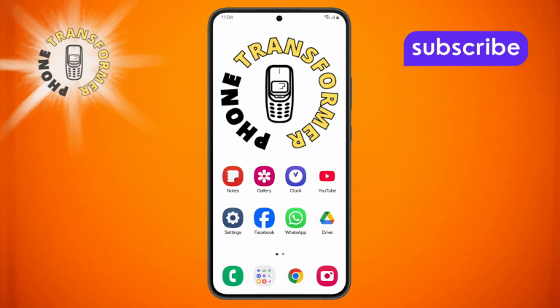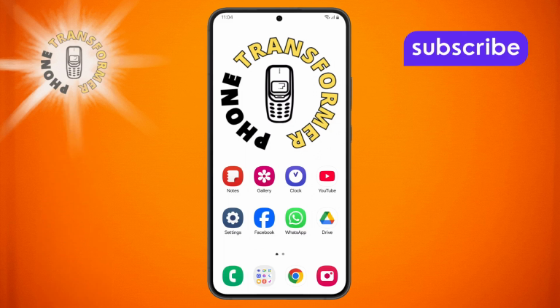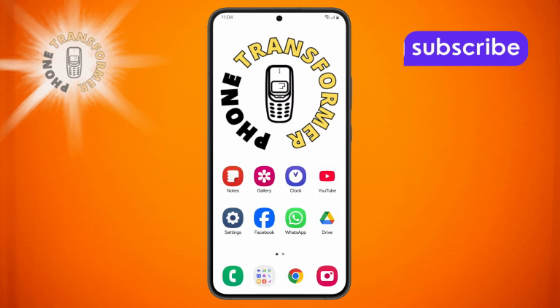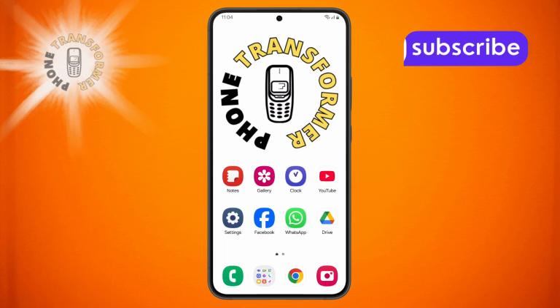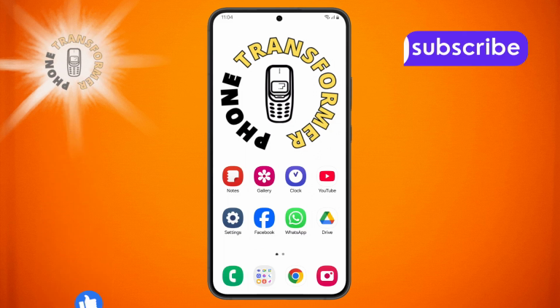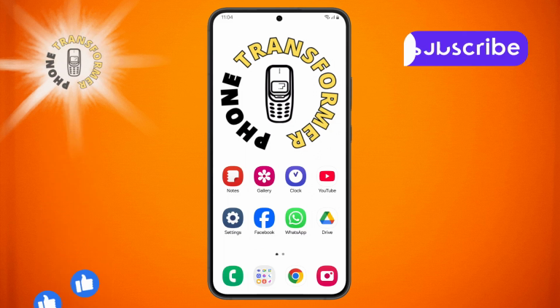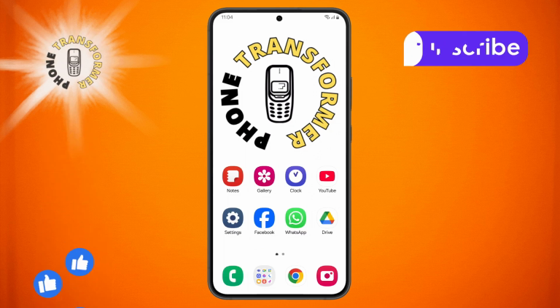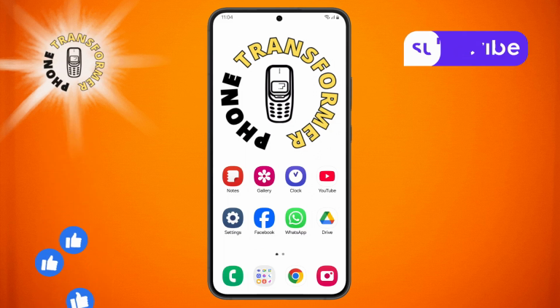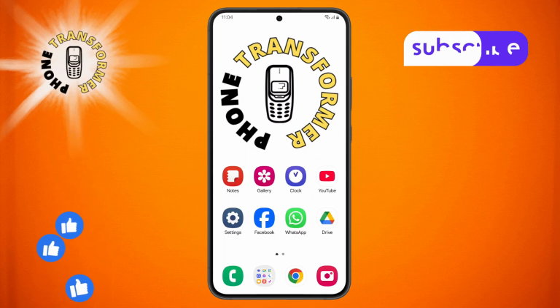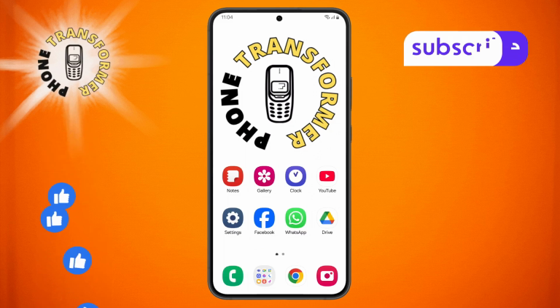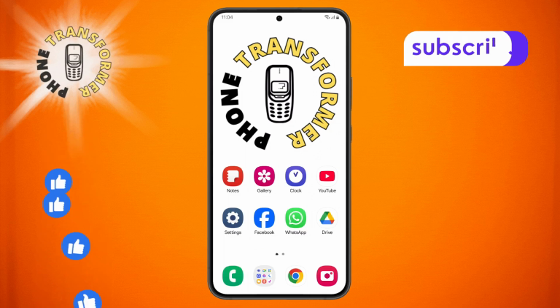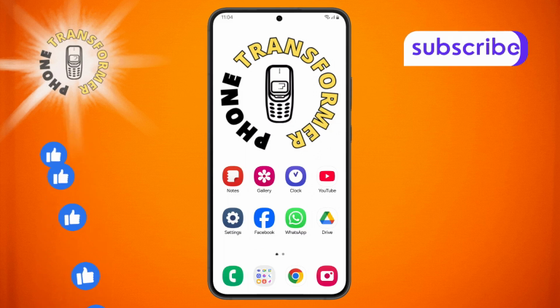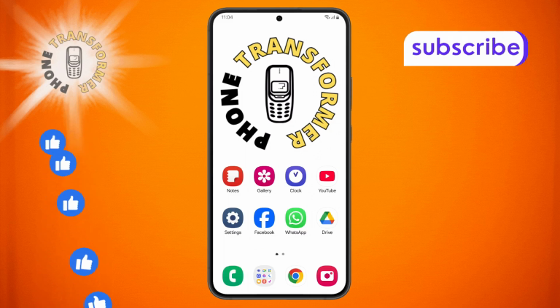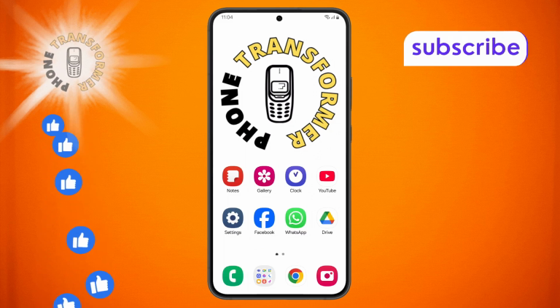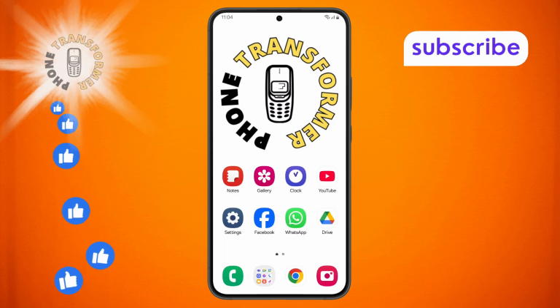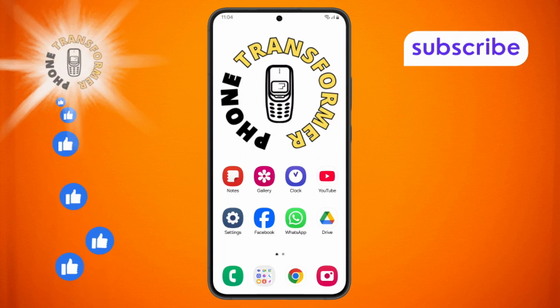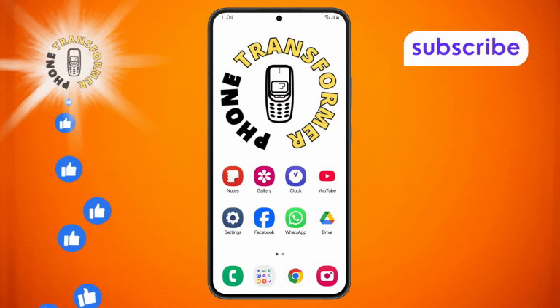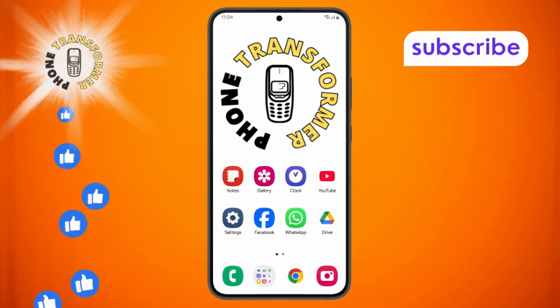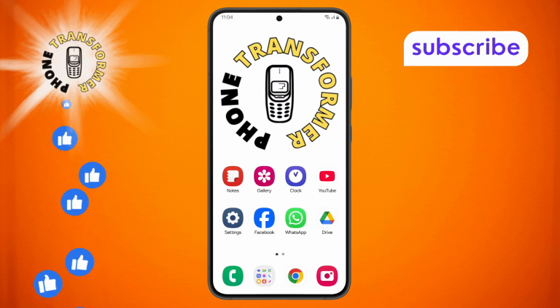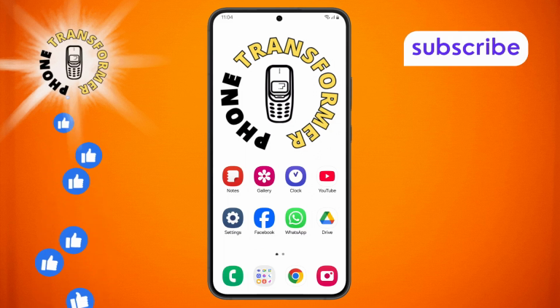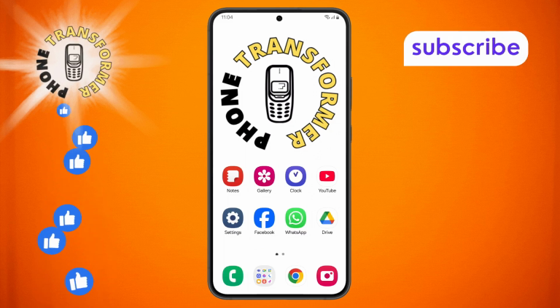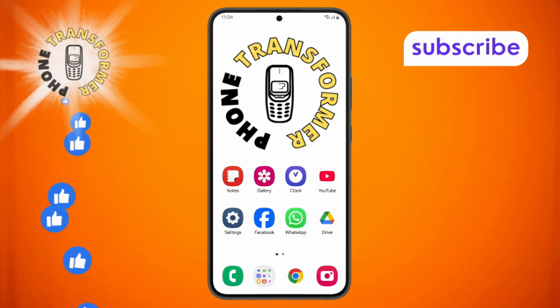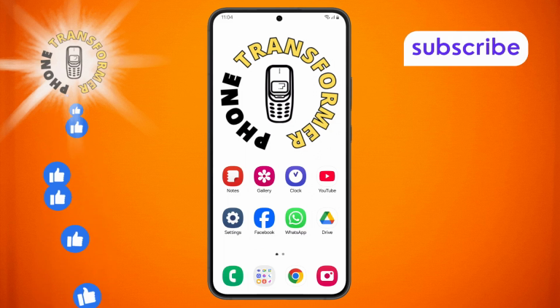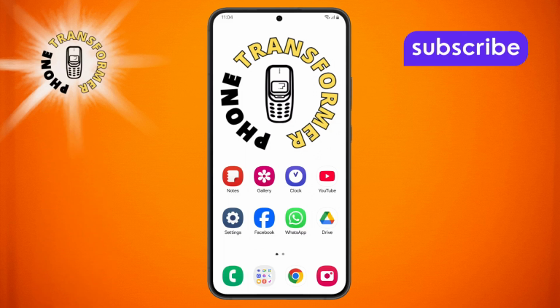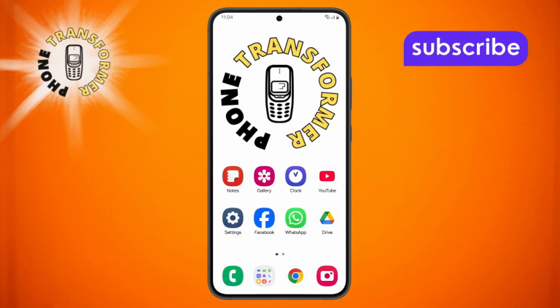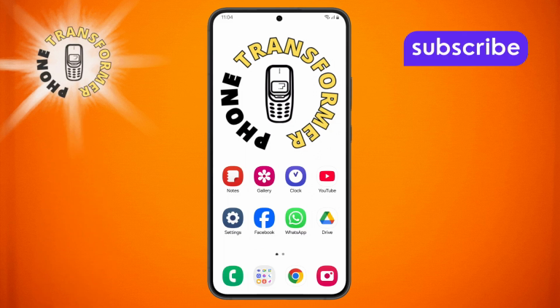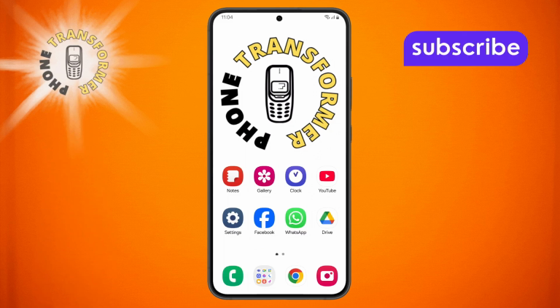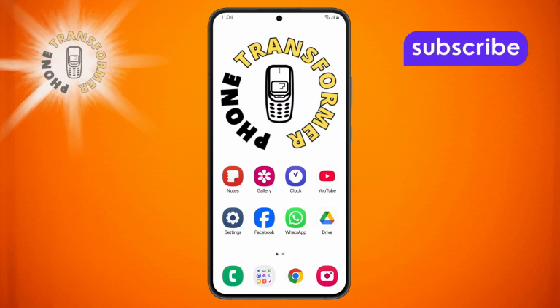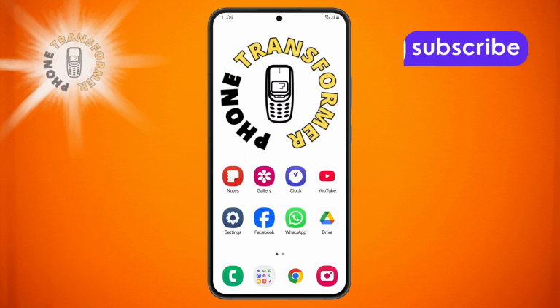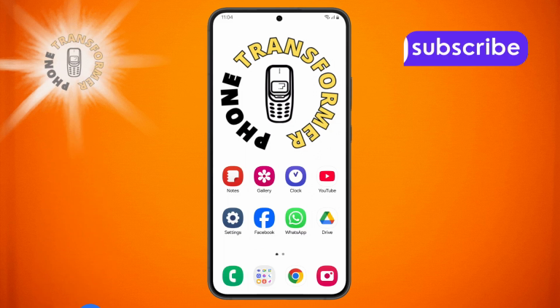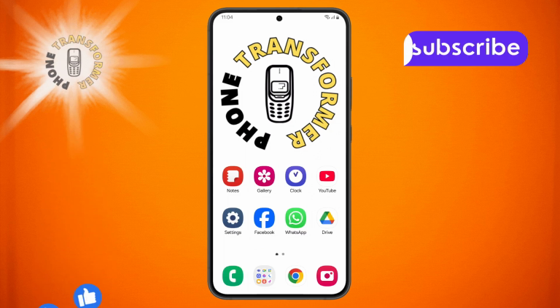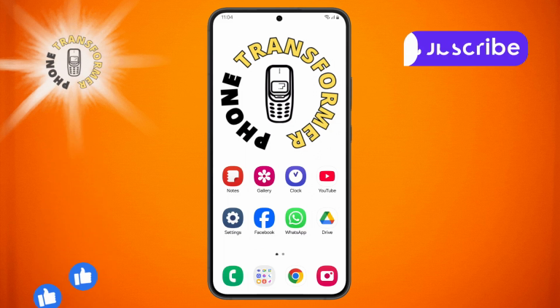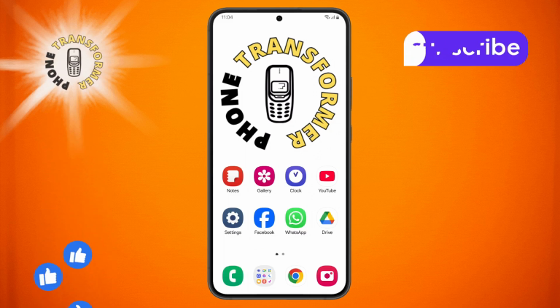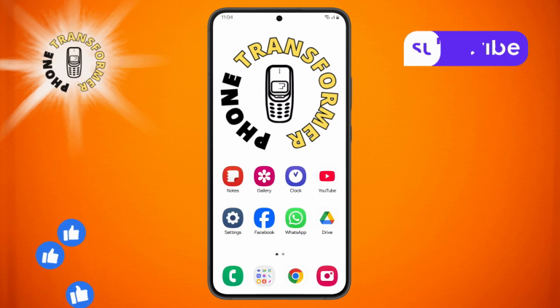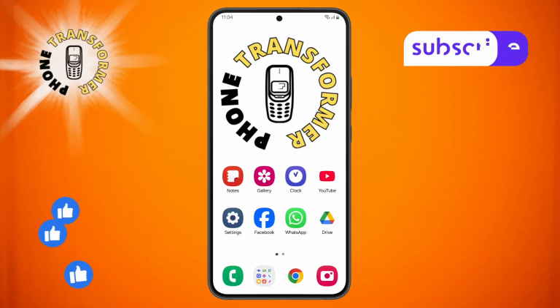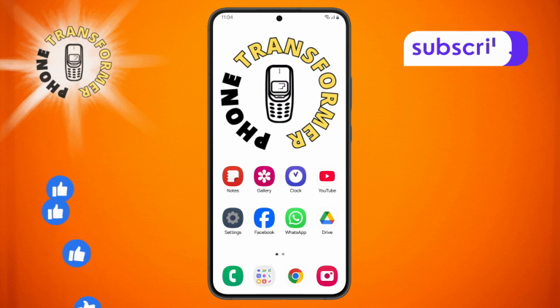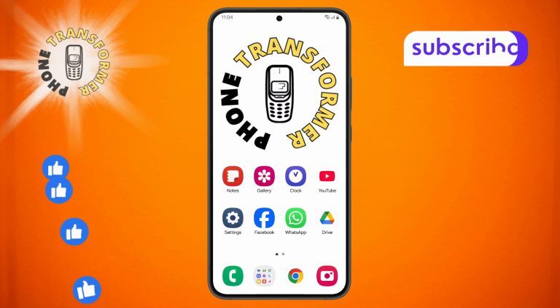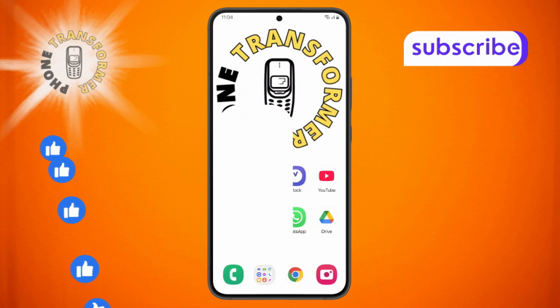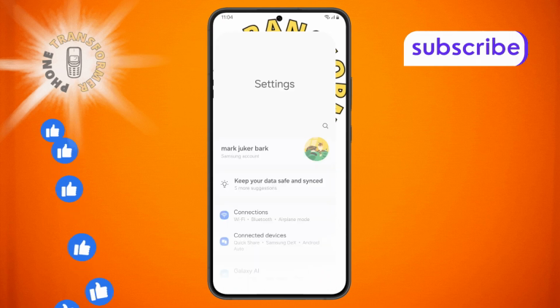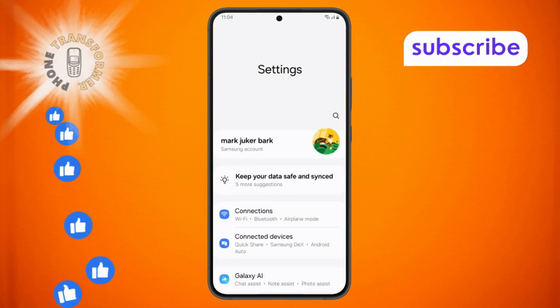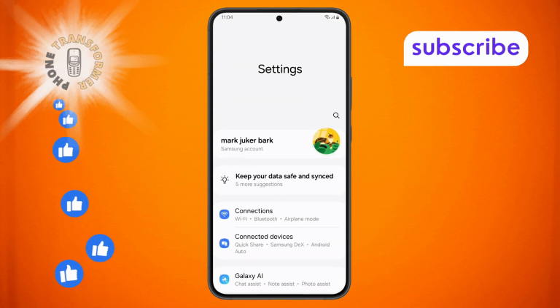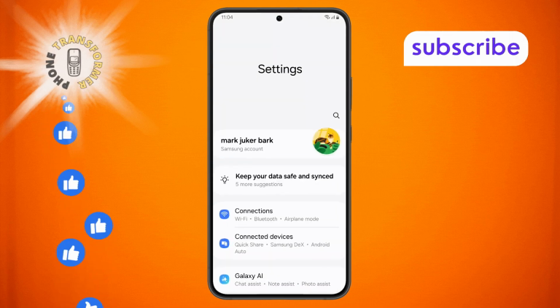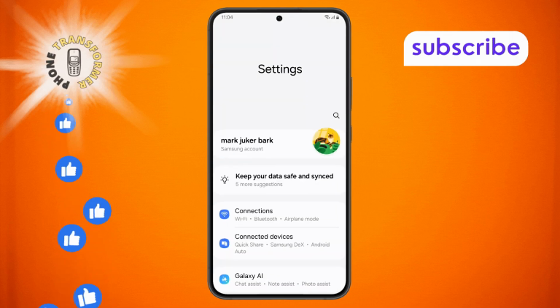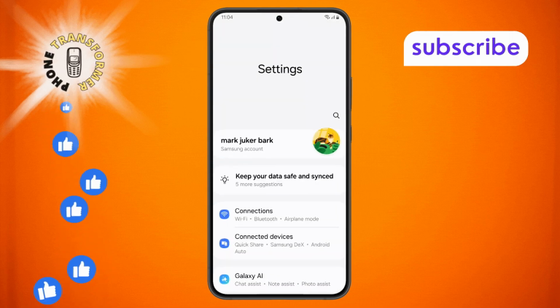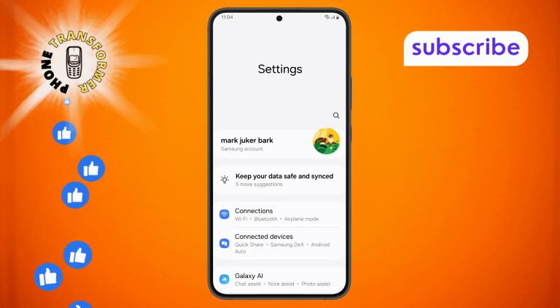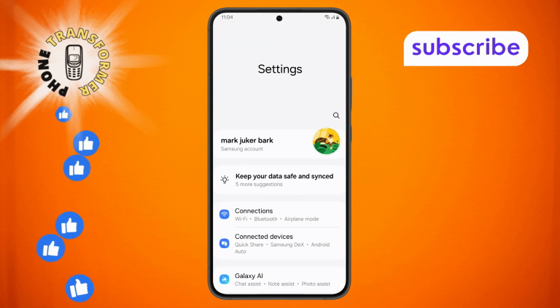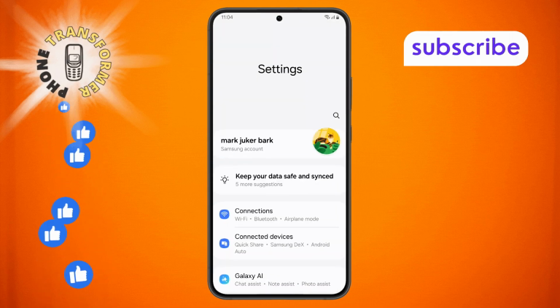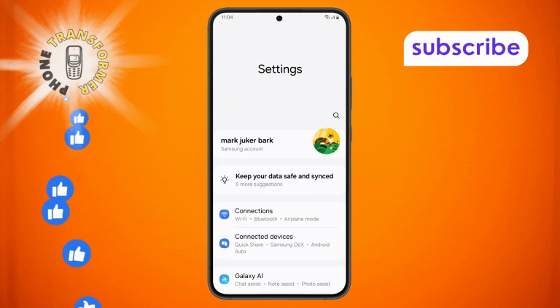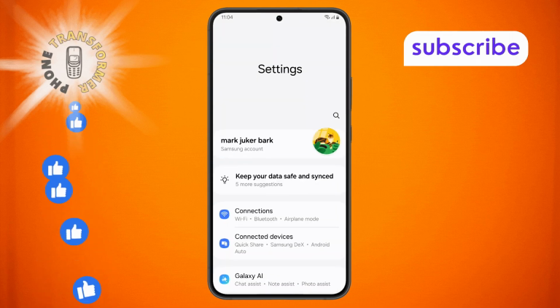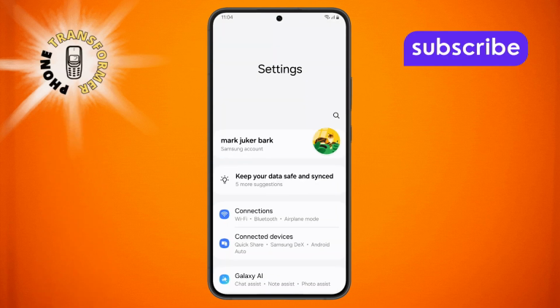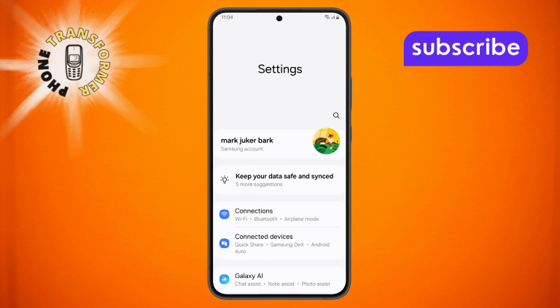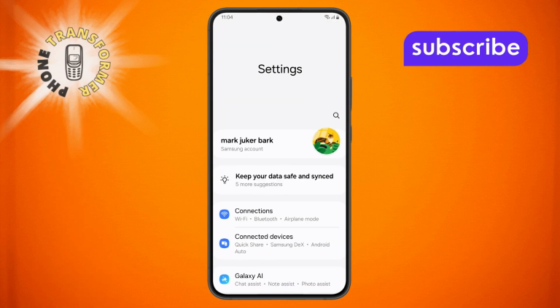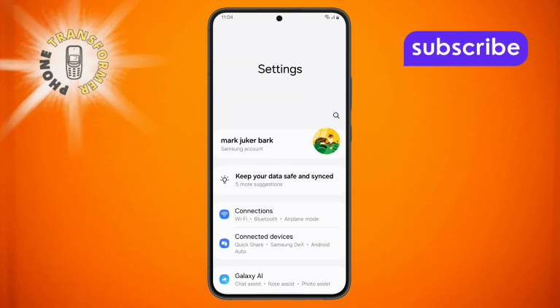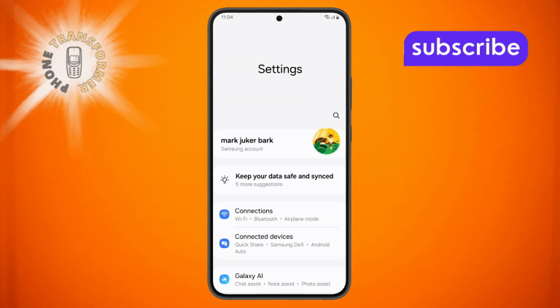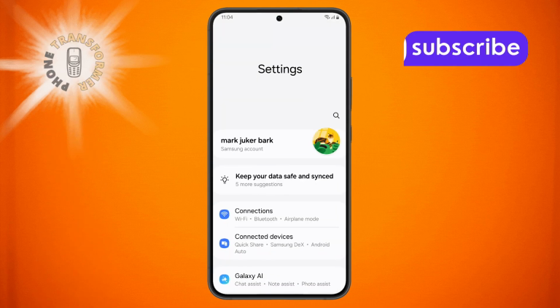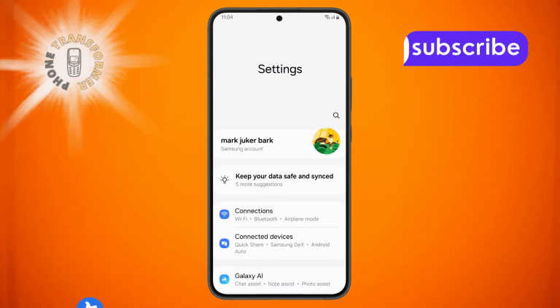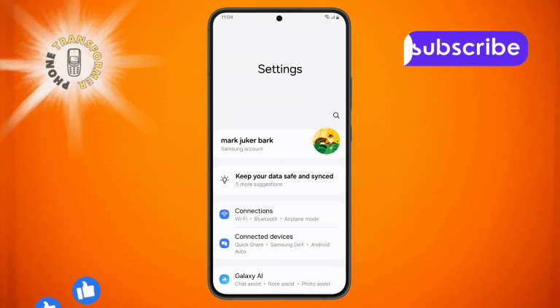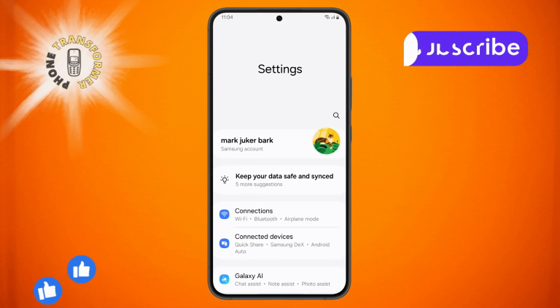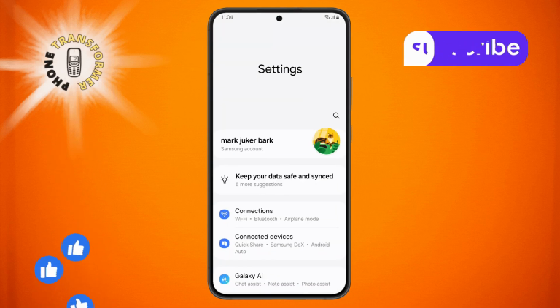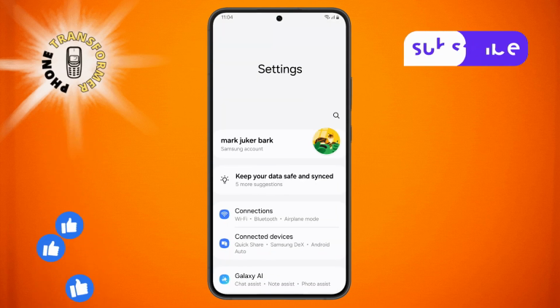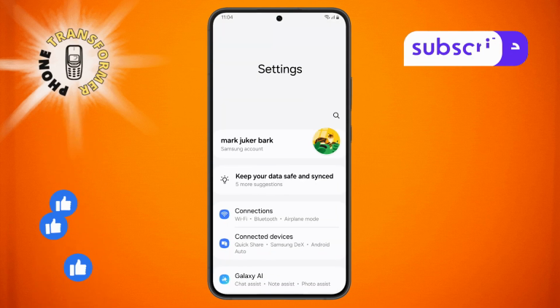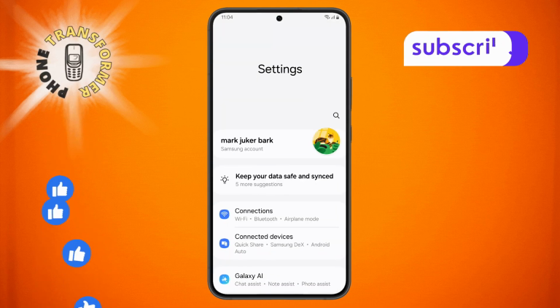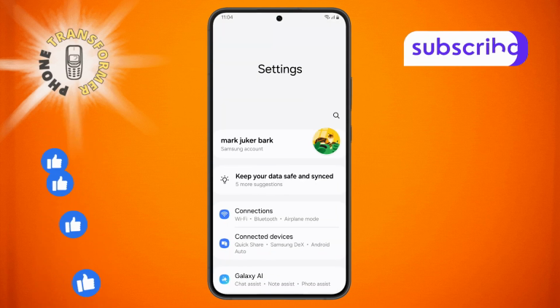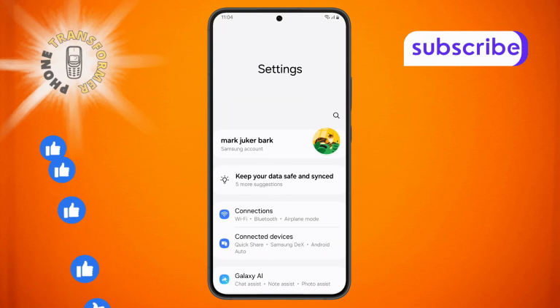Step 1: Pick up your Samsung phone and open the Settings app. You'll usually find it on your home screen or in the app drawer.